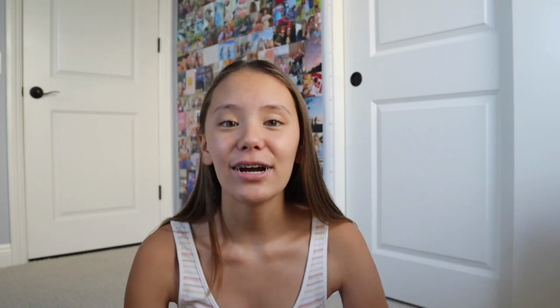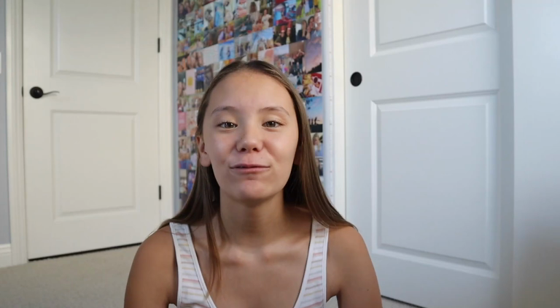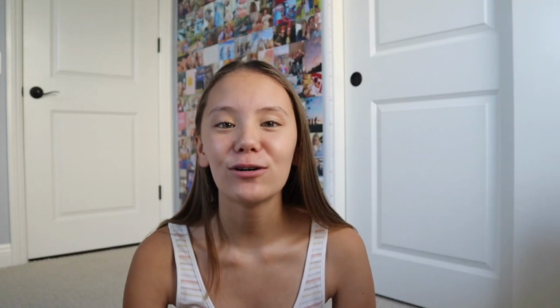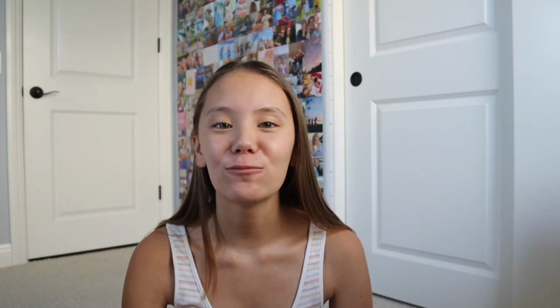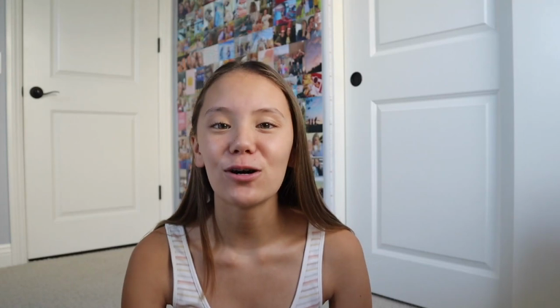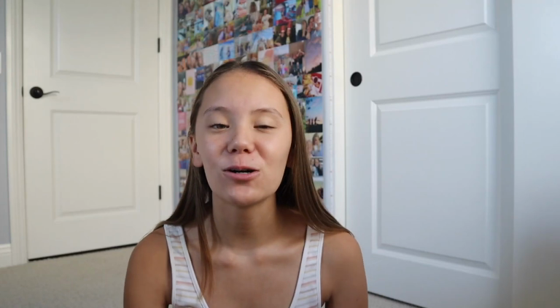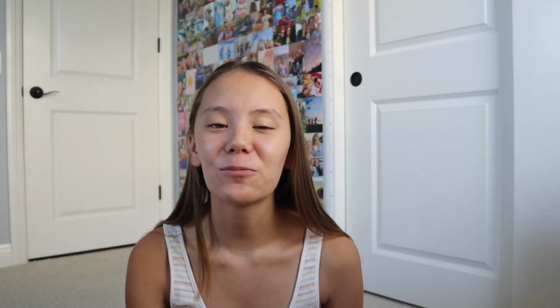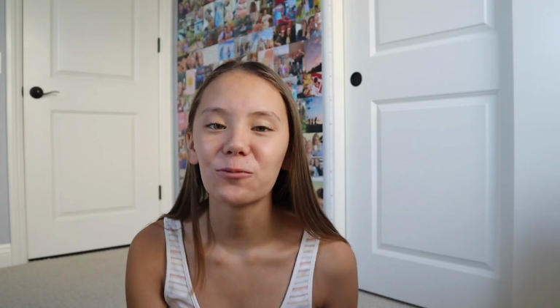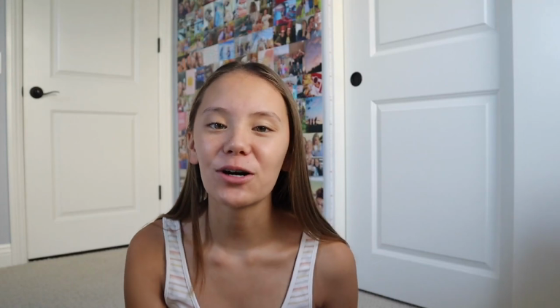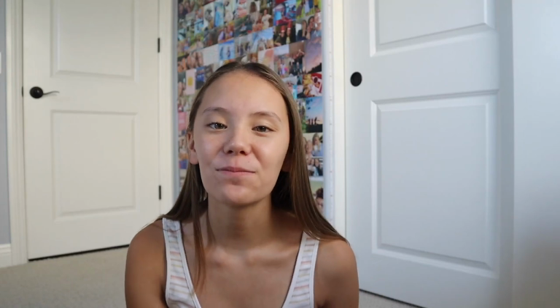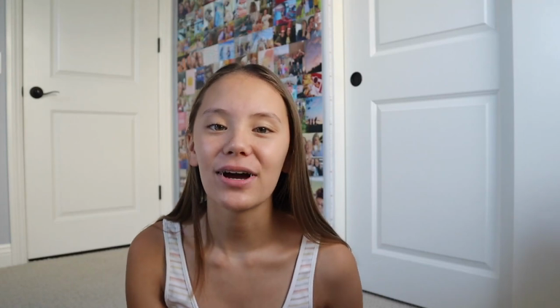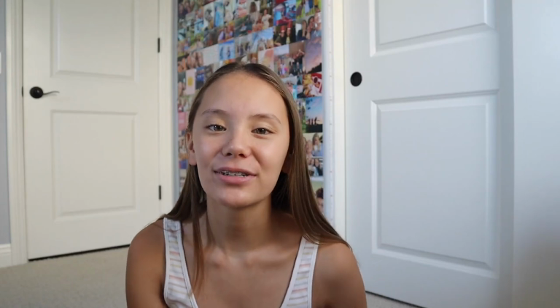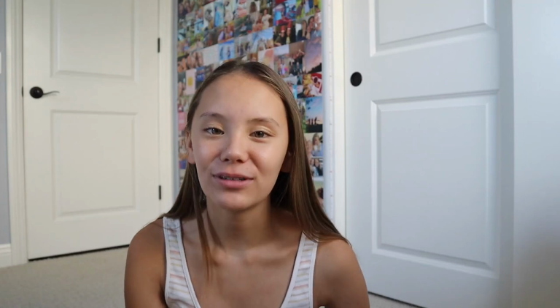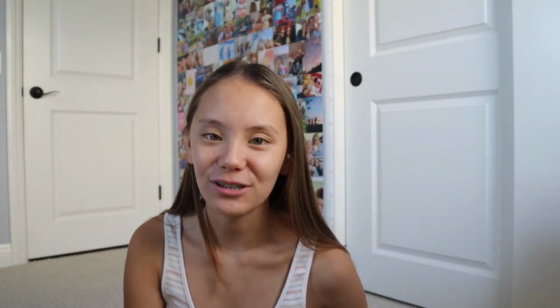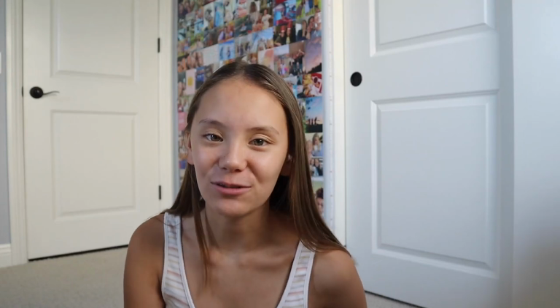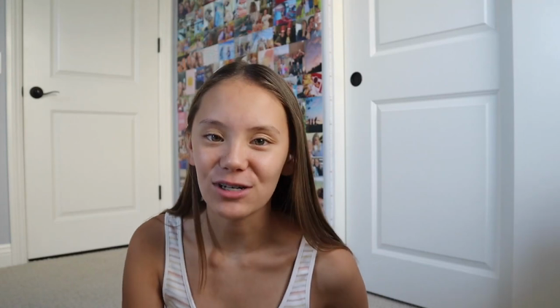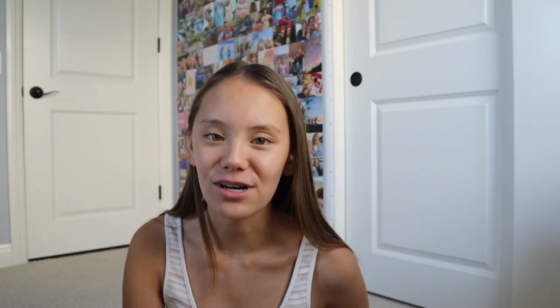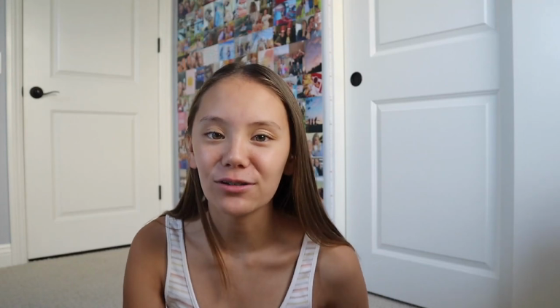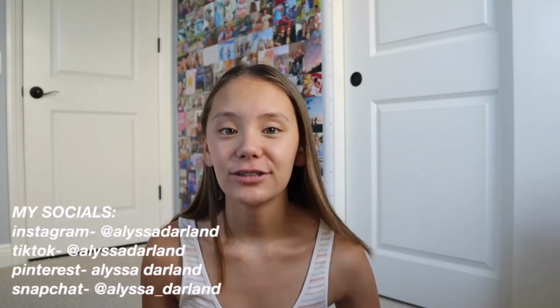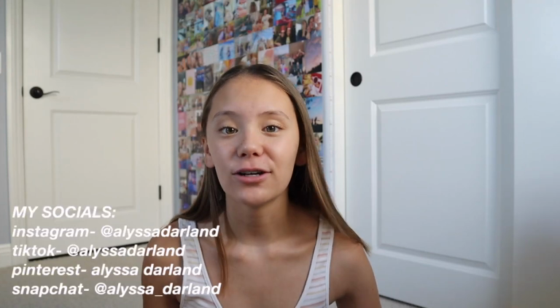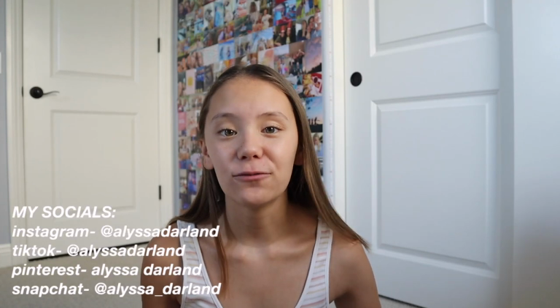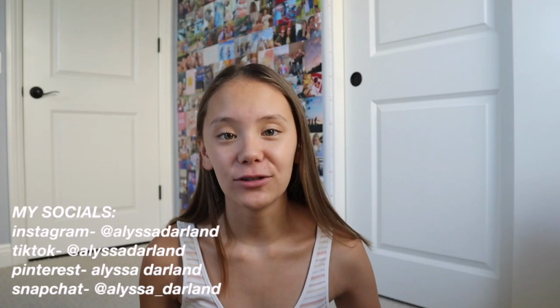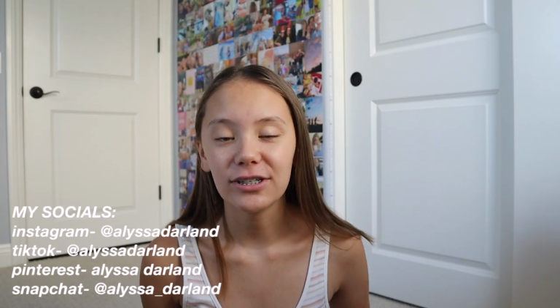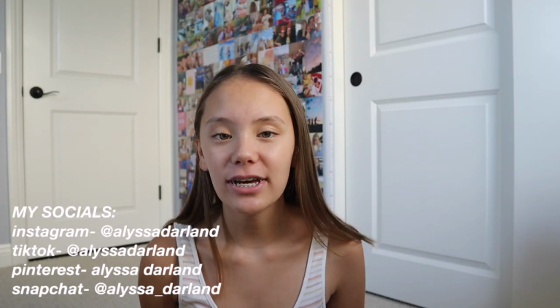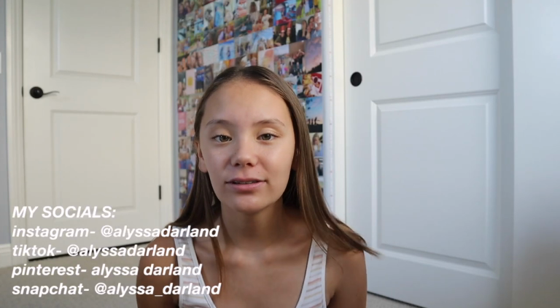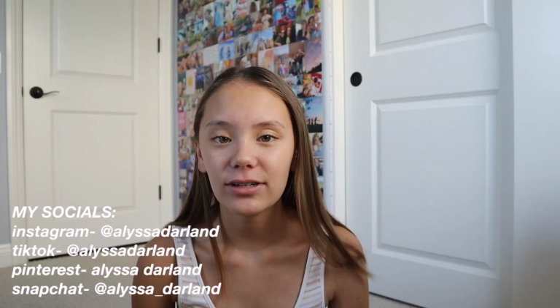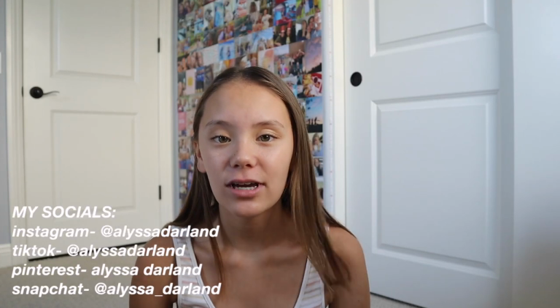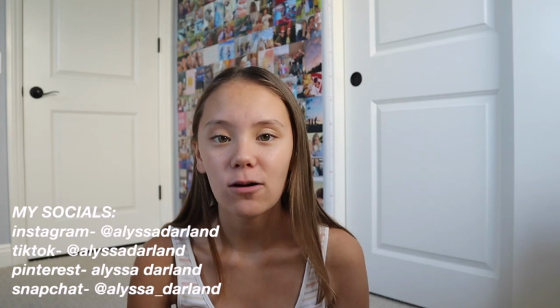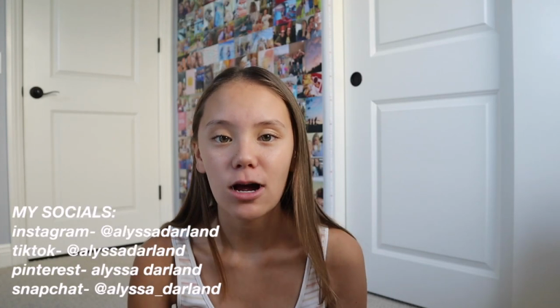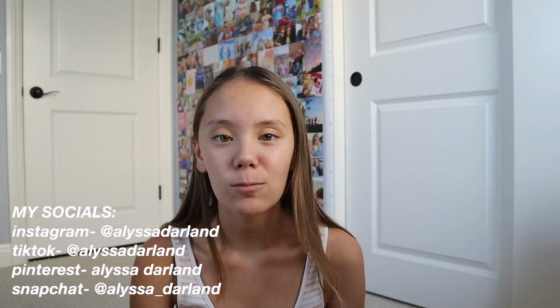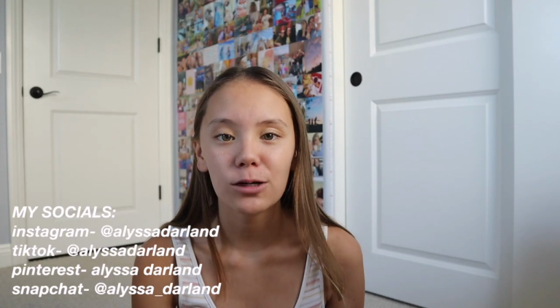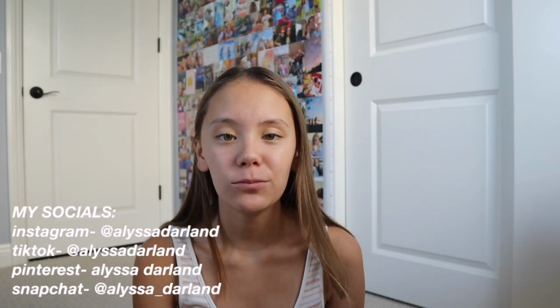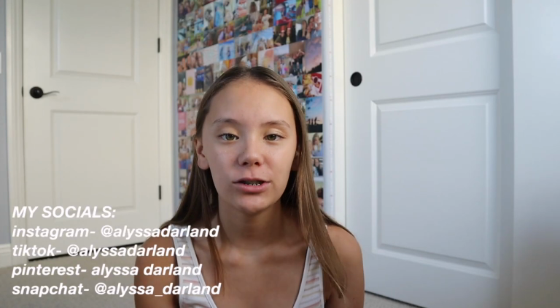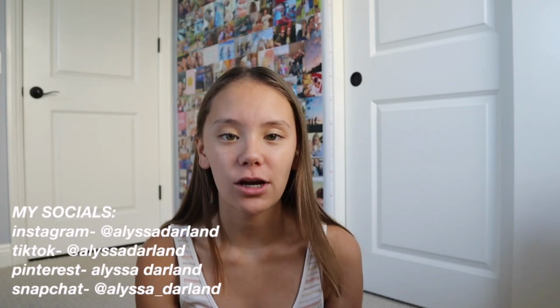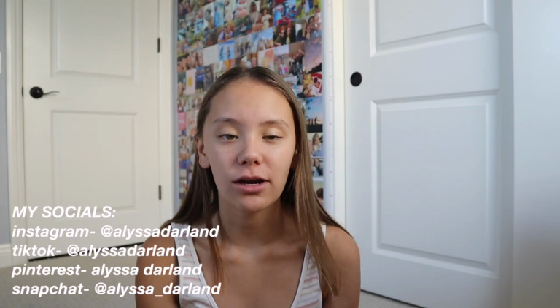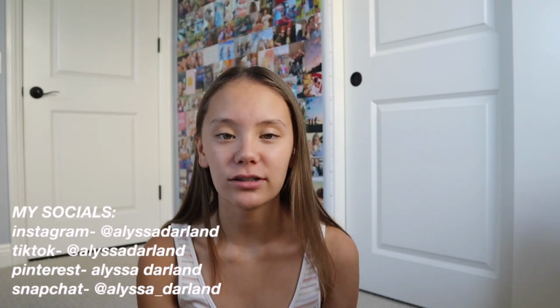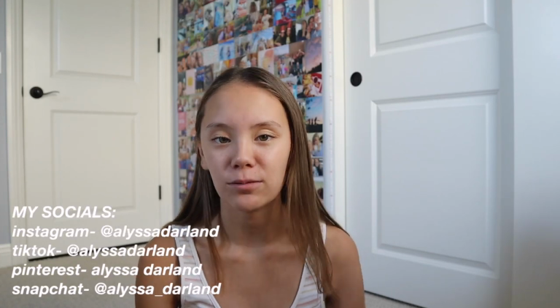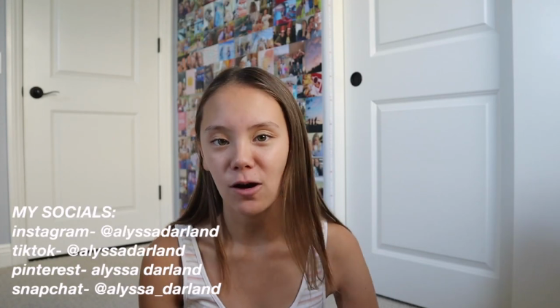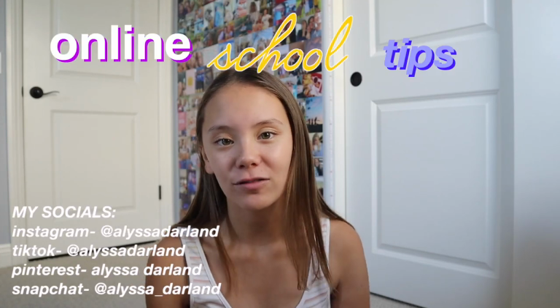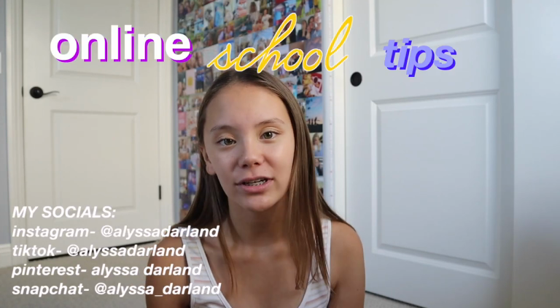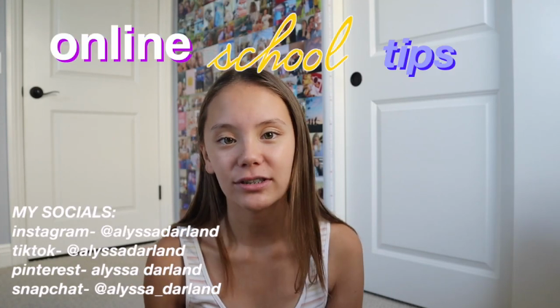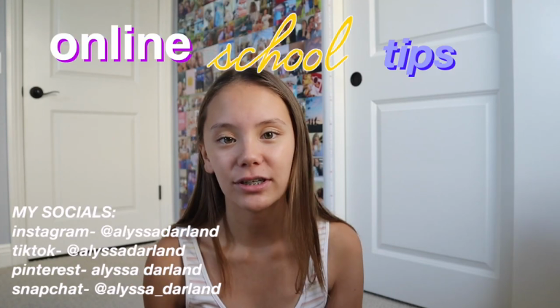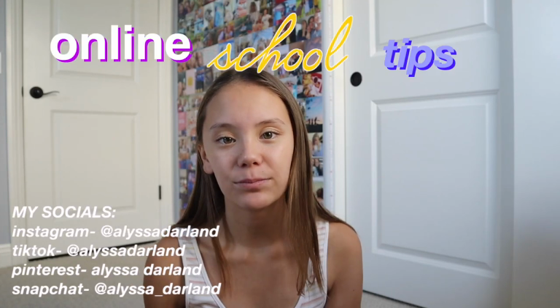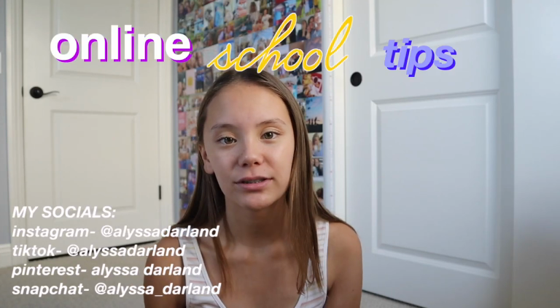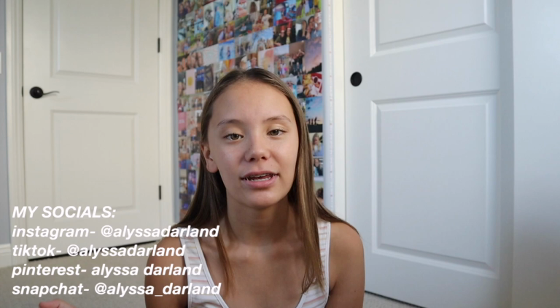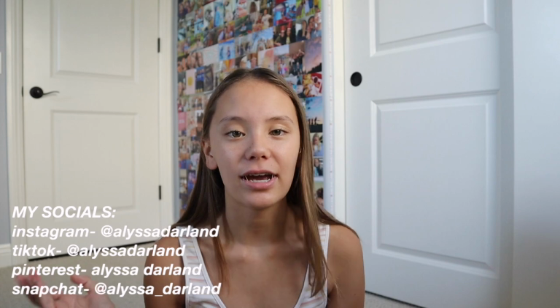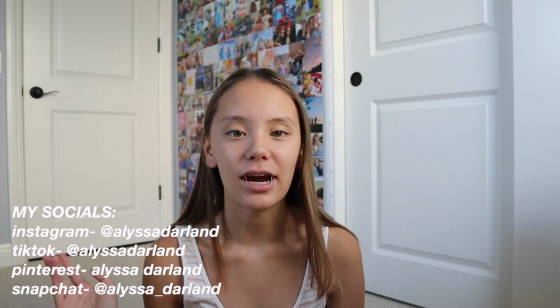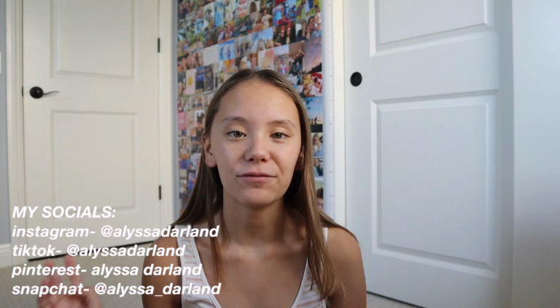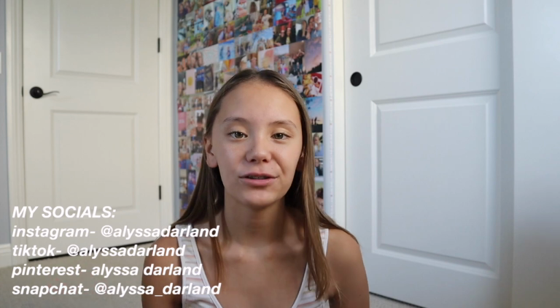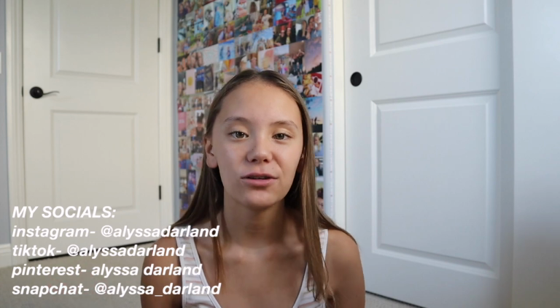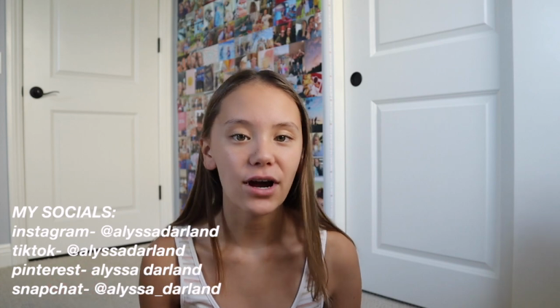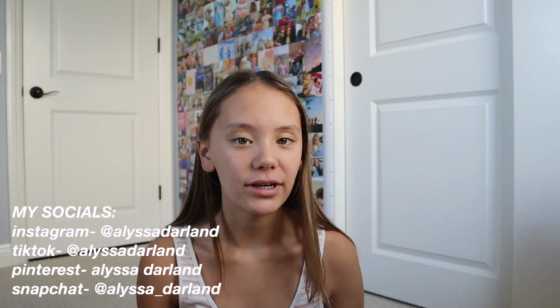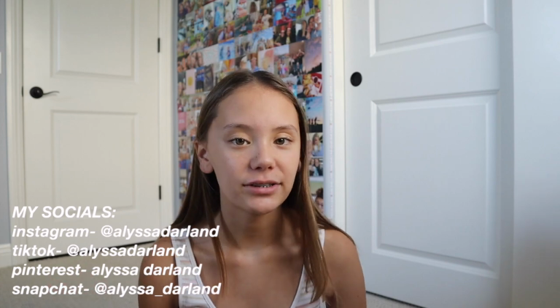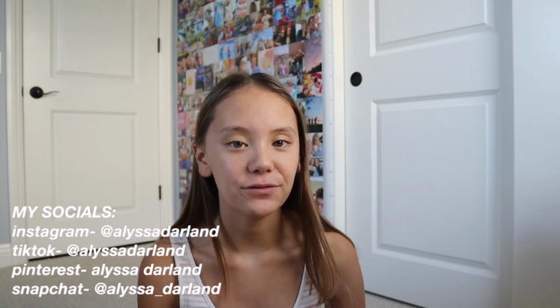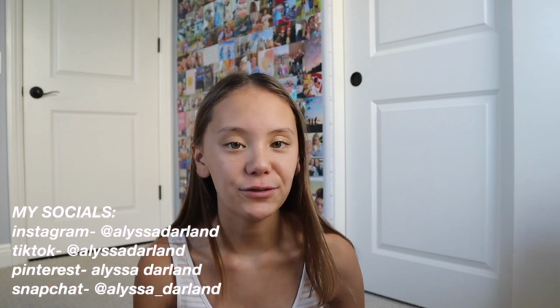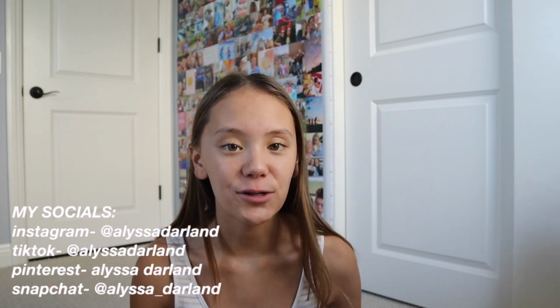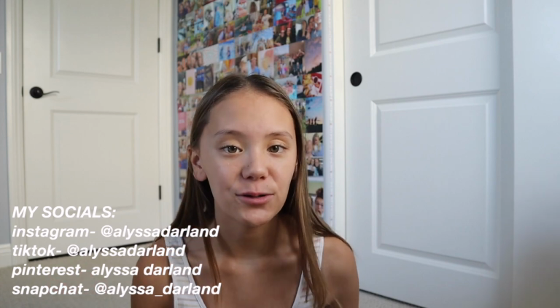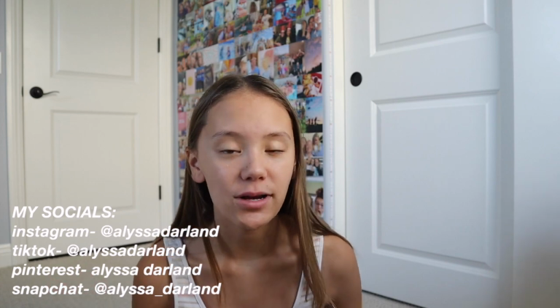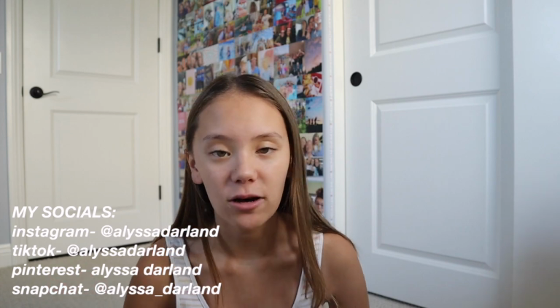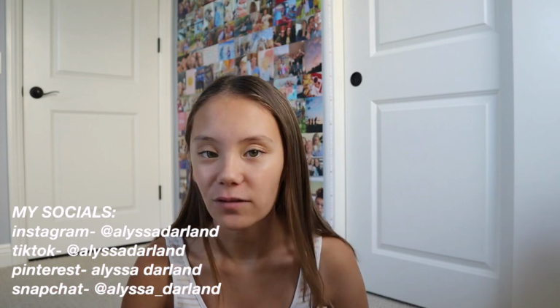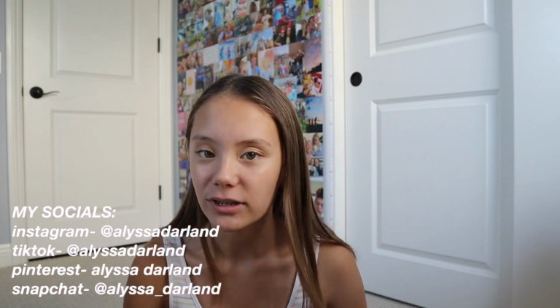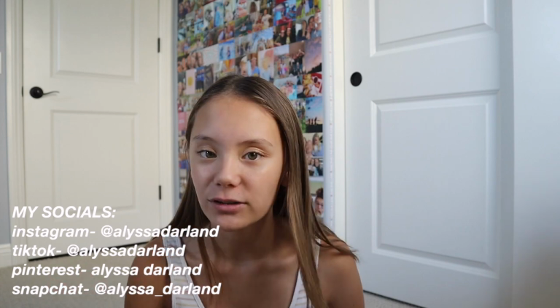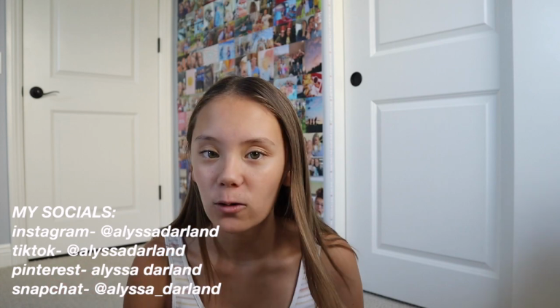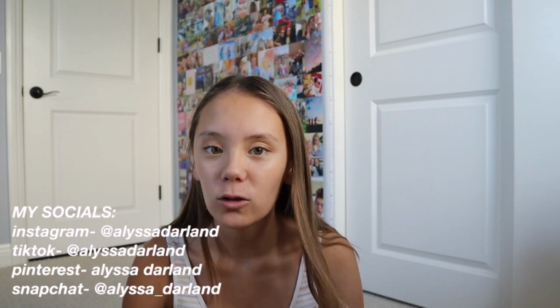Hi everyone, welcome or welcome back to my YouTube channel. For today's video, I'm going to be sharing some online tips that I have for you guys if you are doing online school.